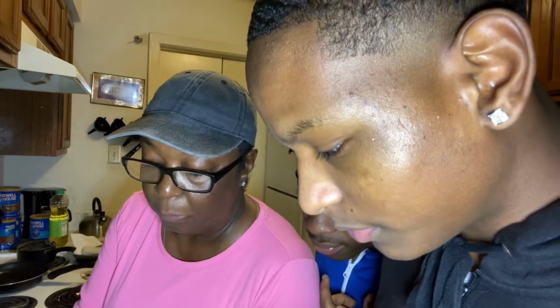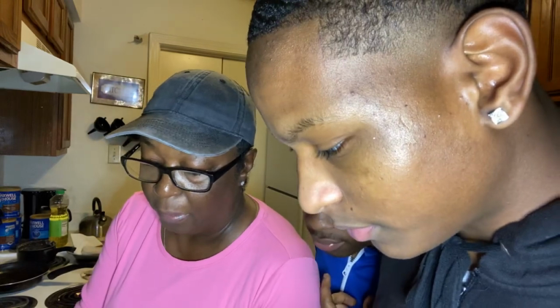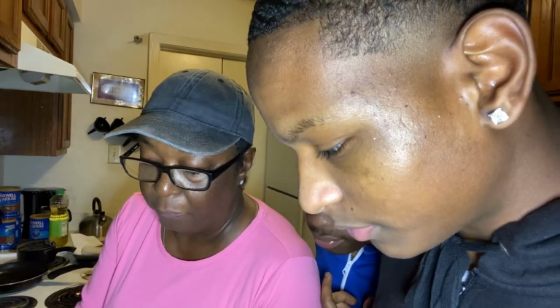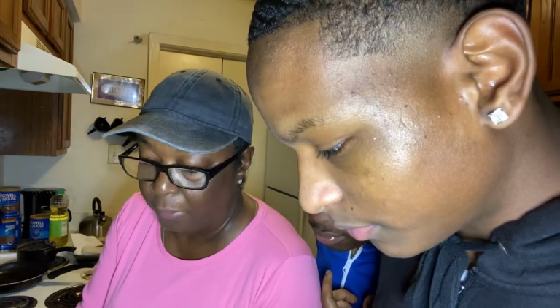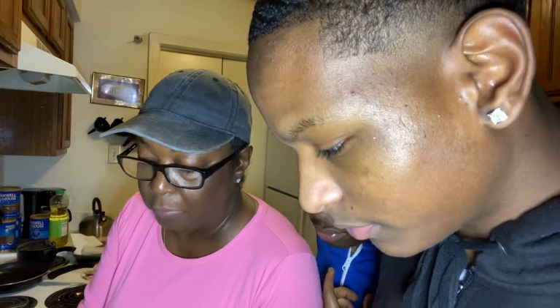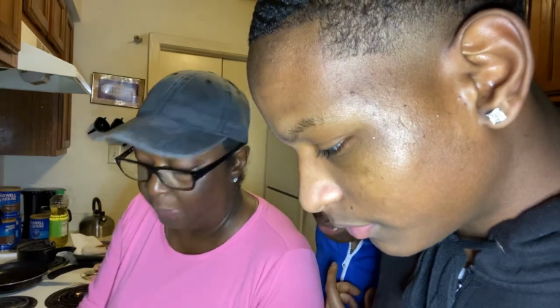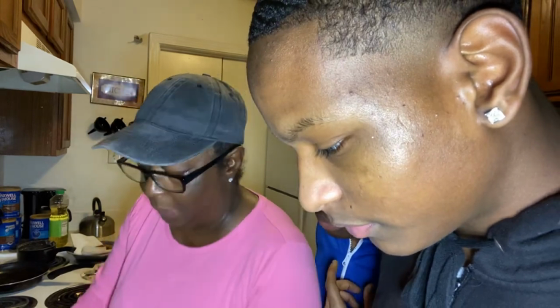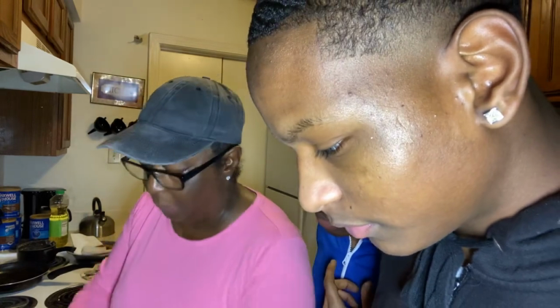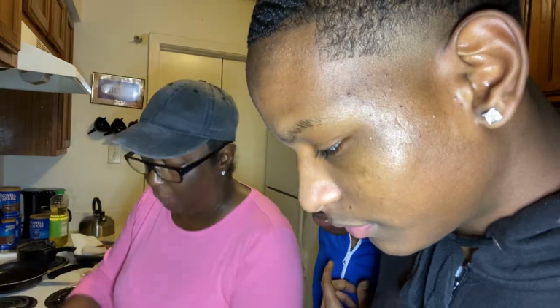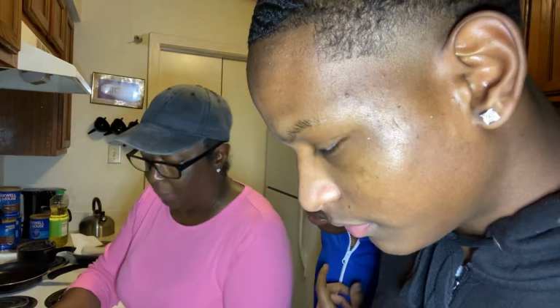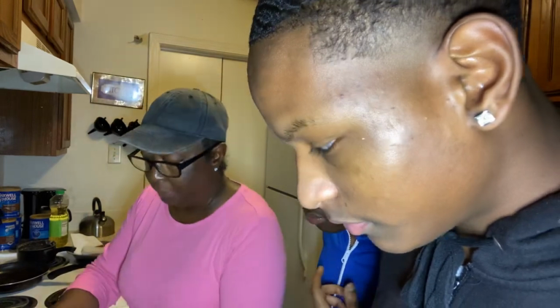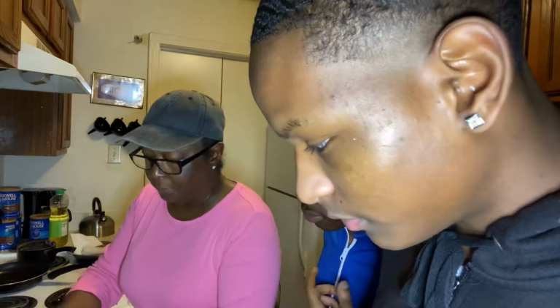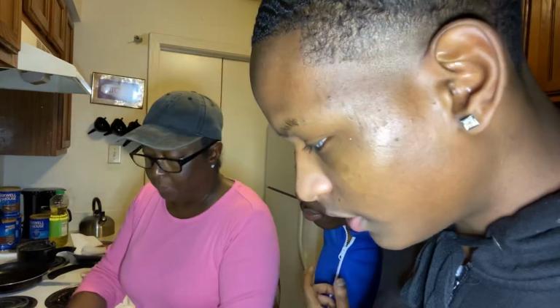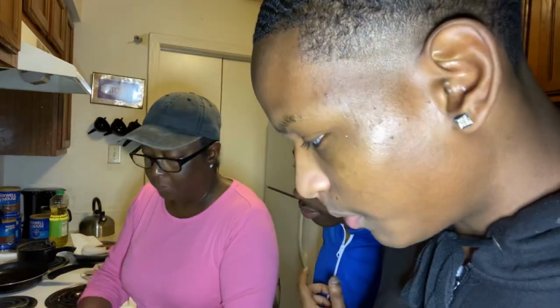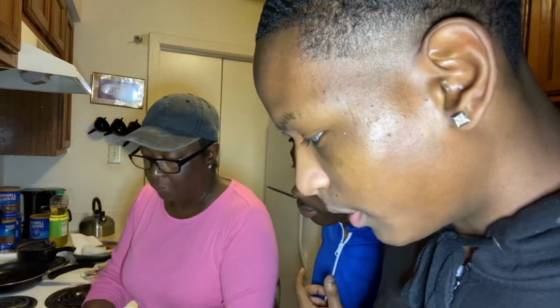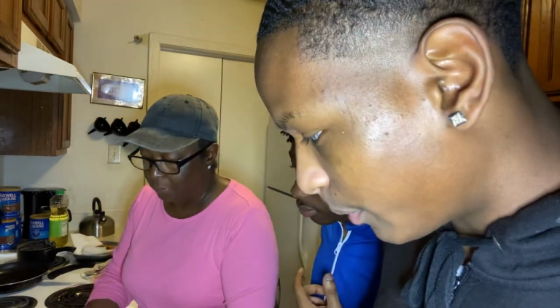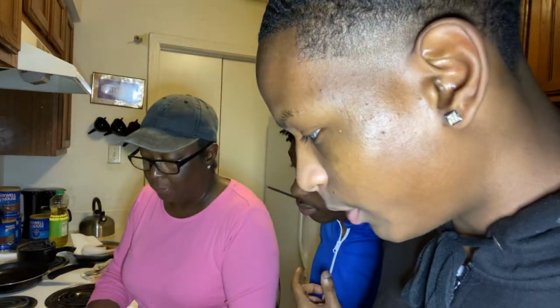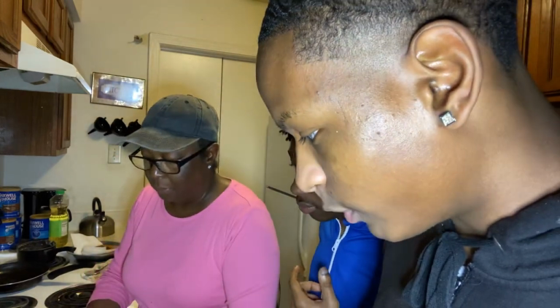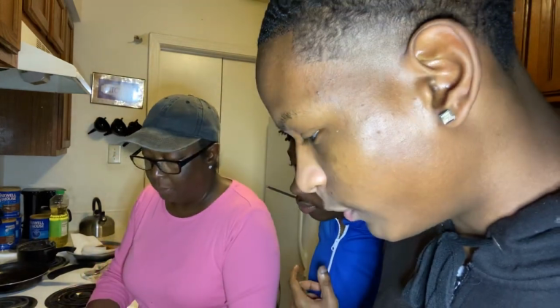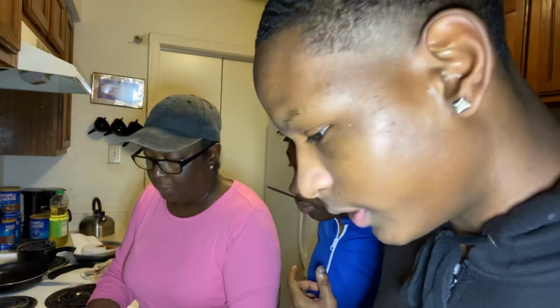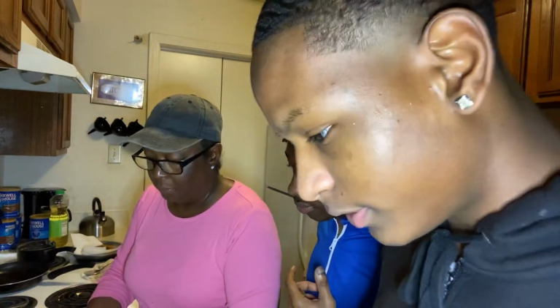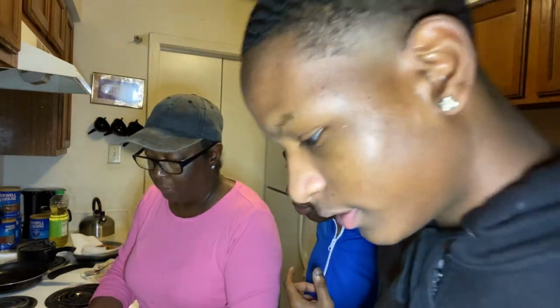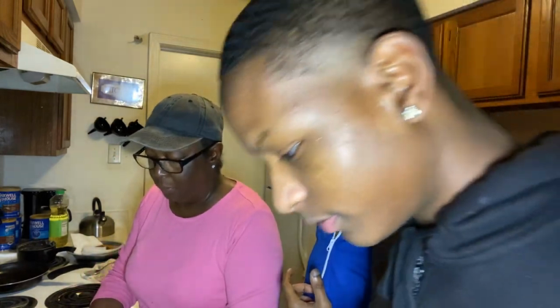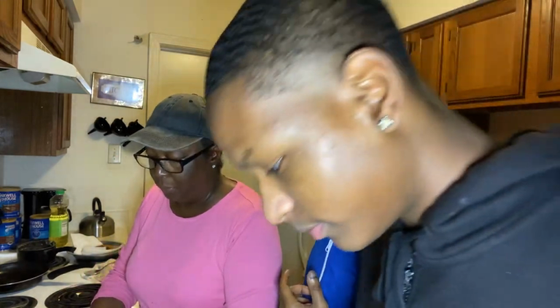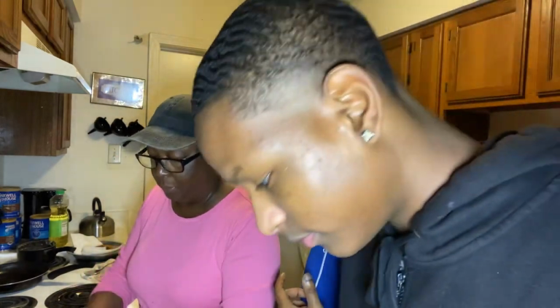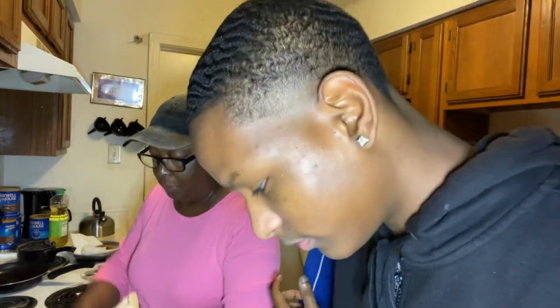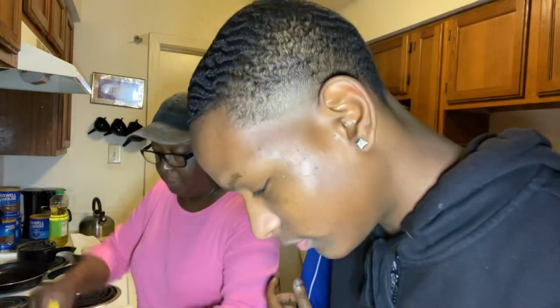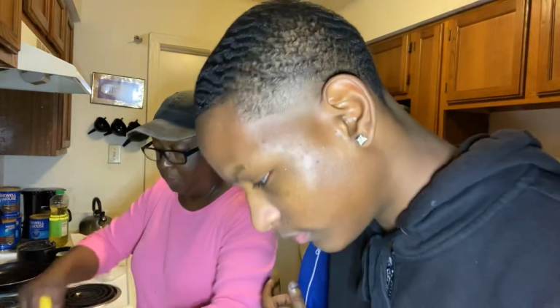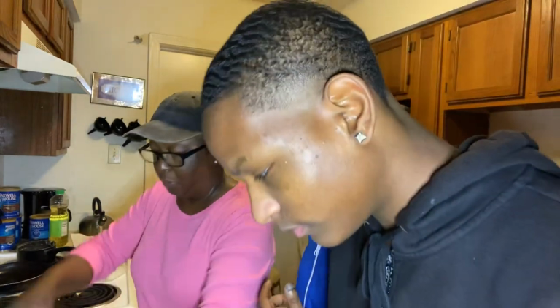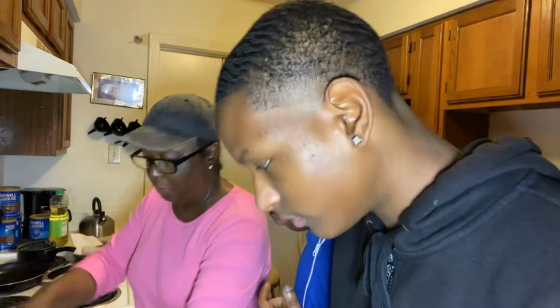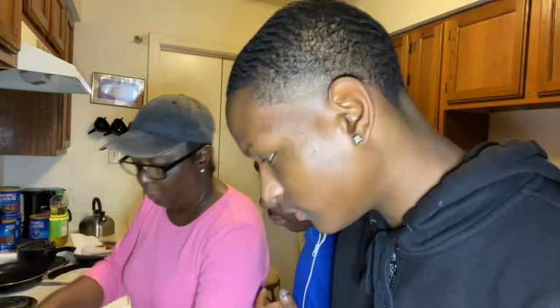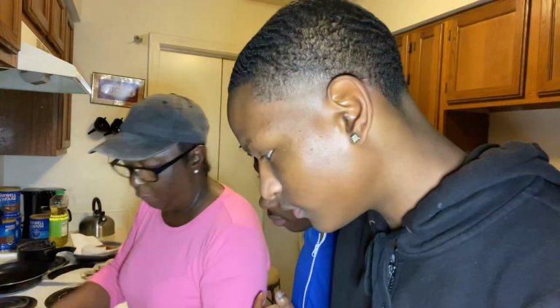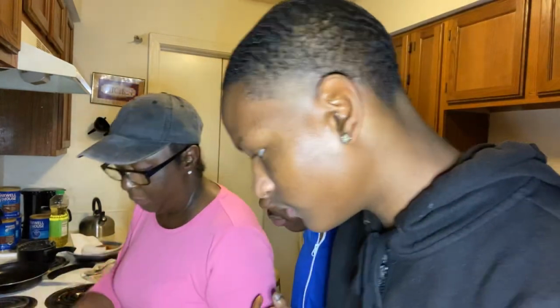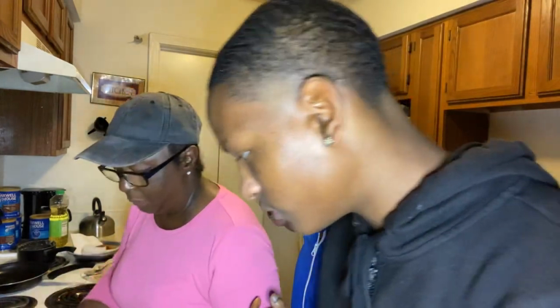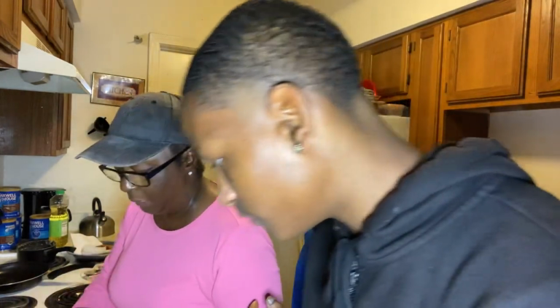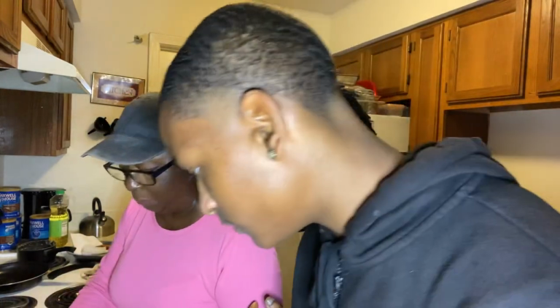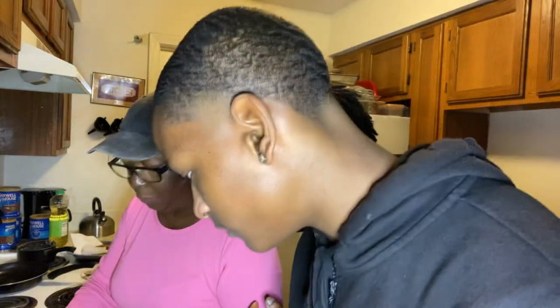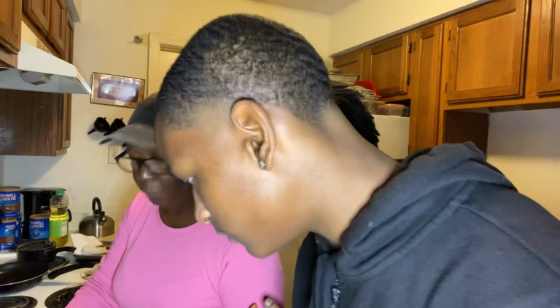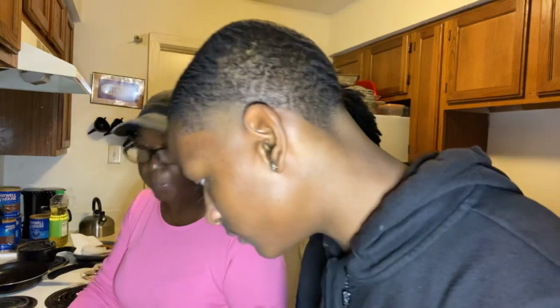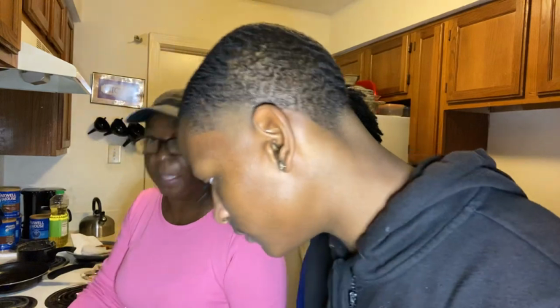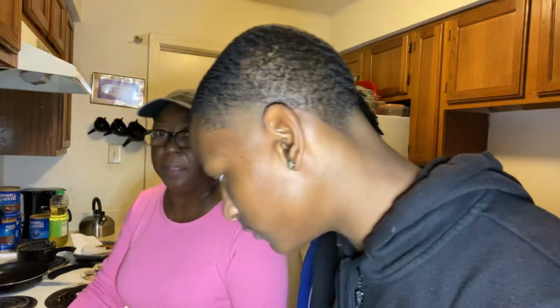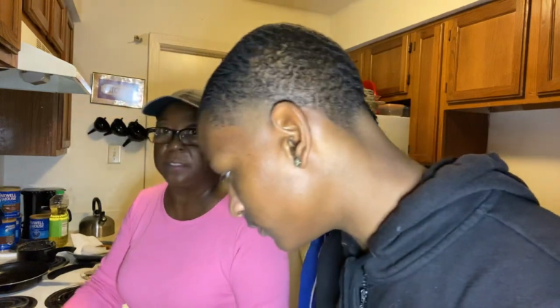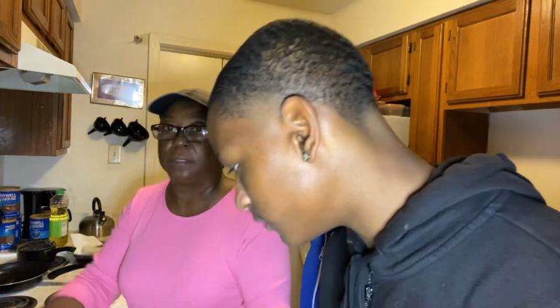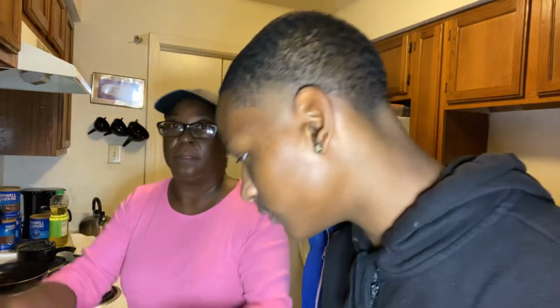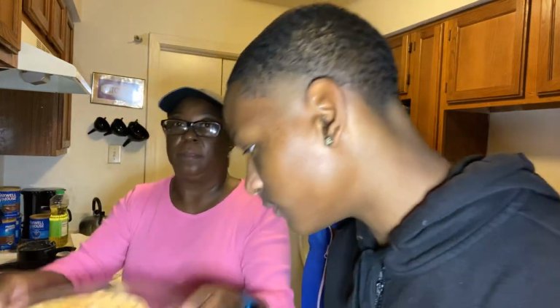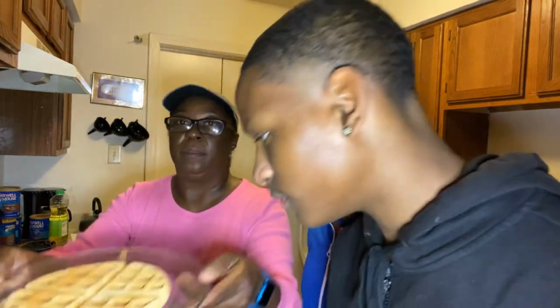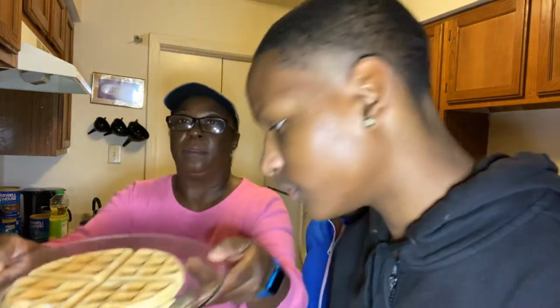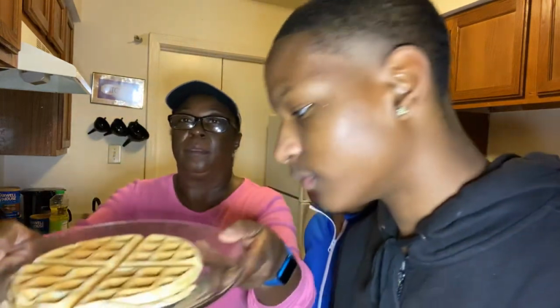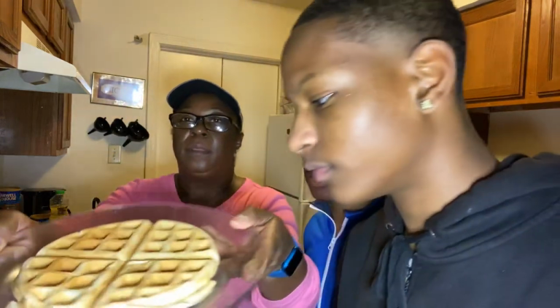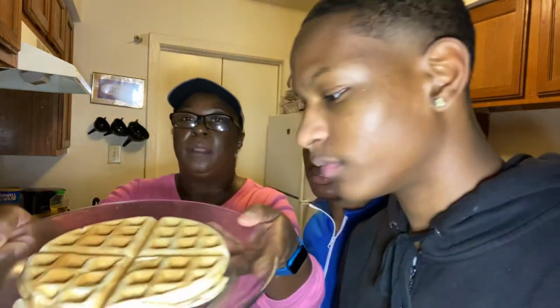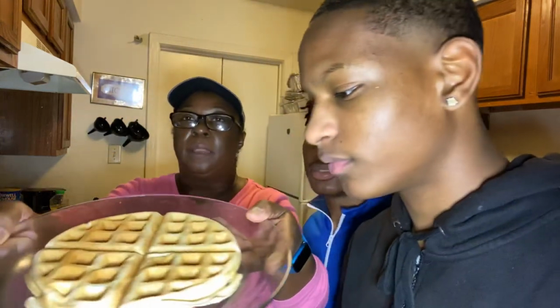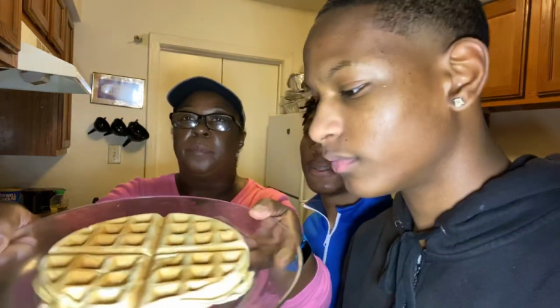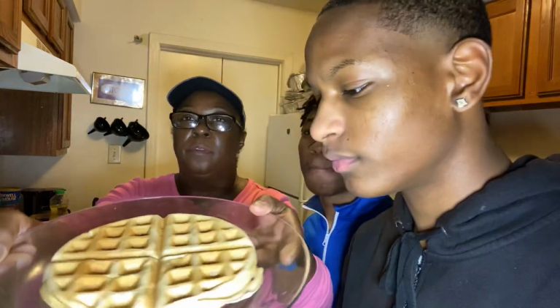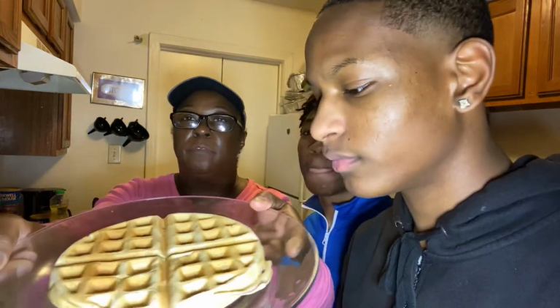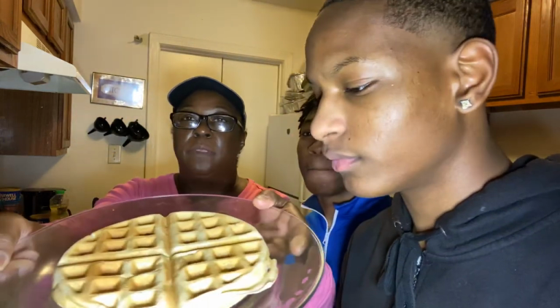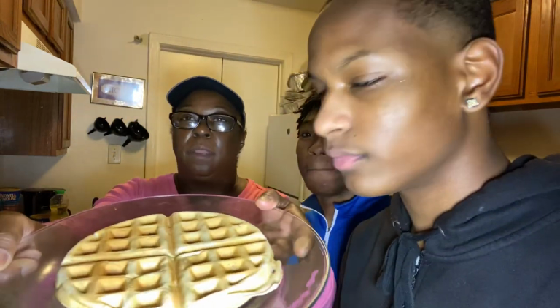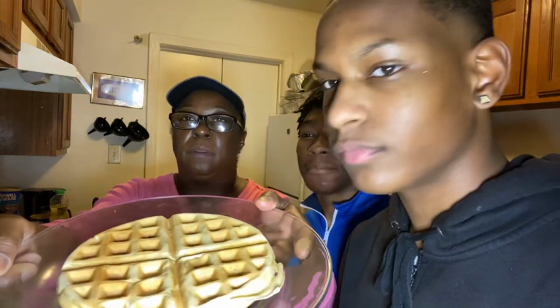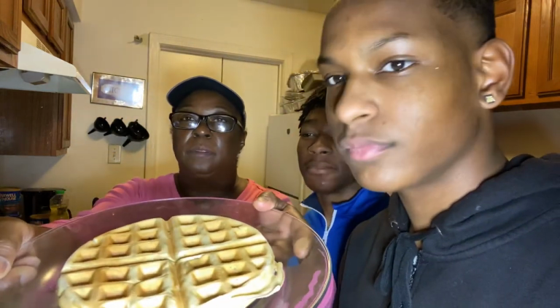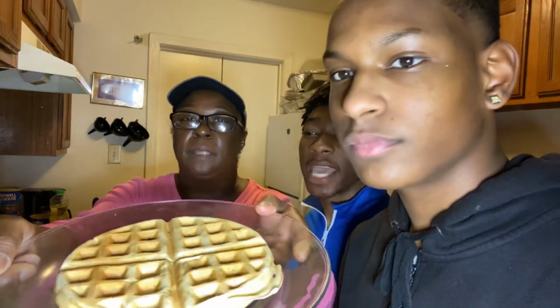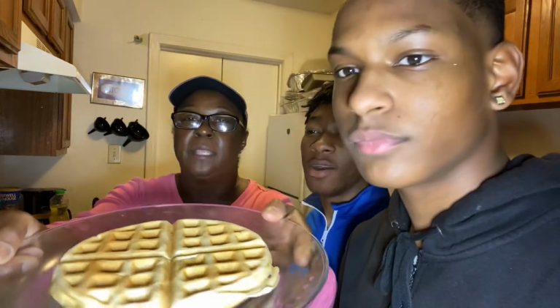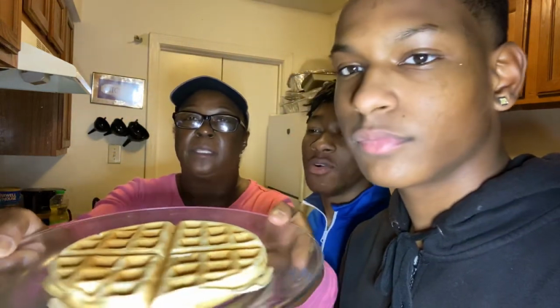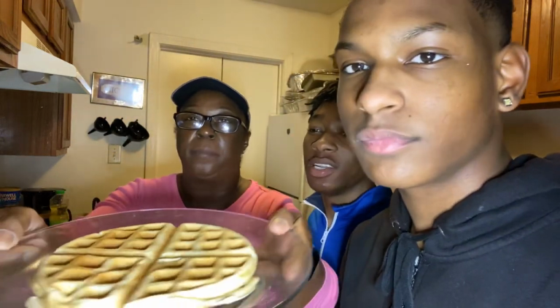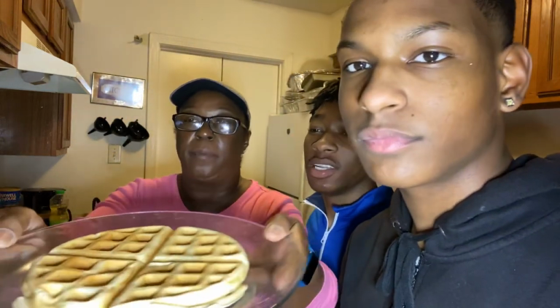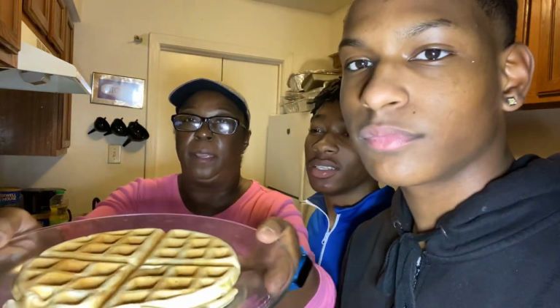The waffle is ready y'all! That one is perfect. Look how beautiful that is — nice and brown.